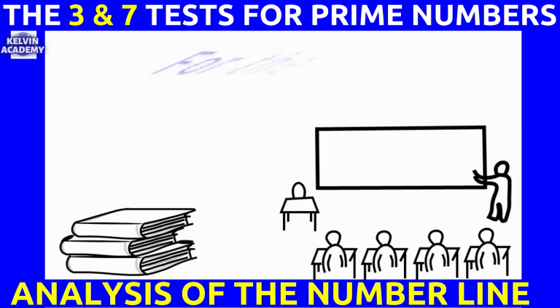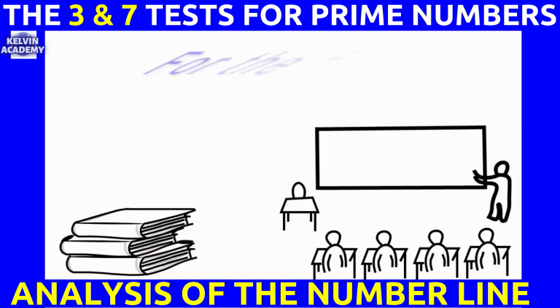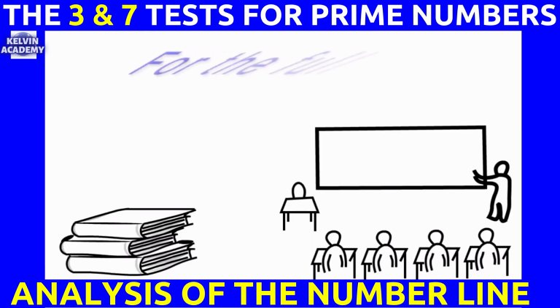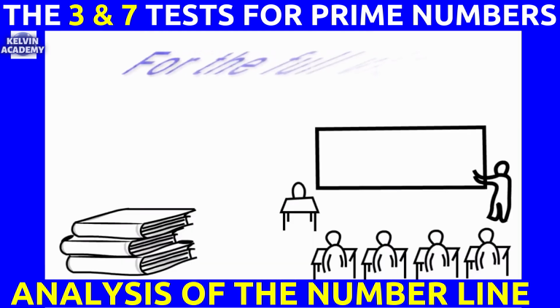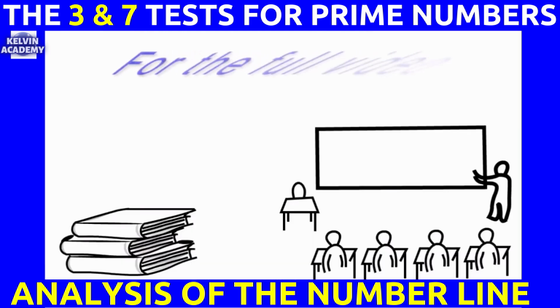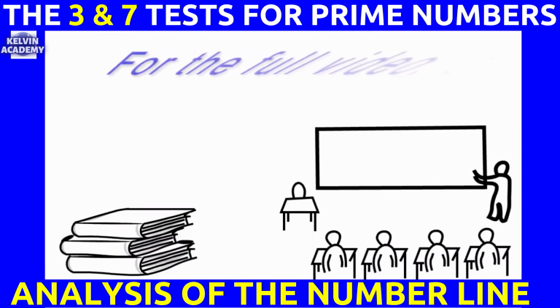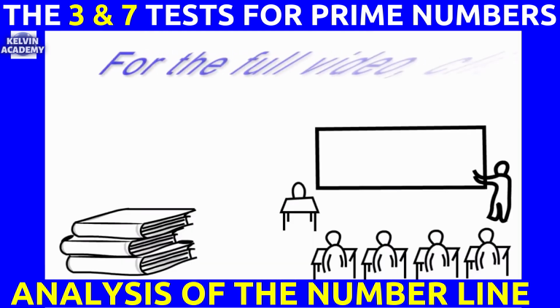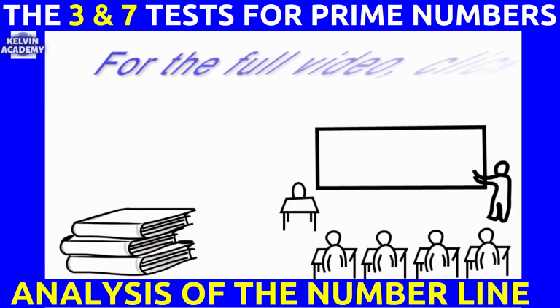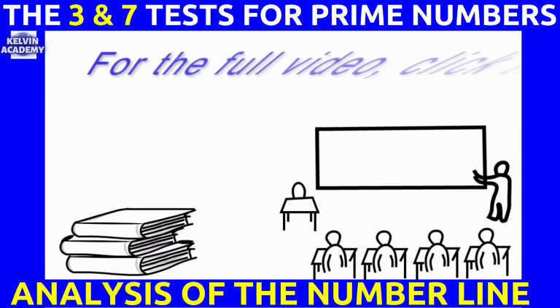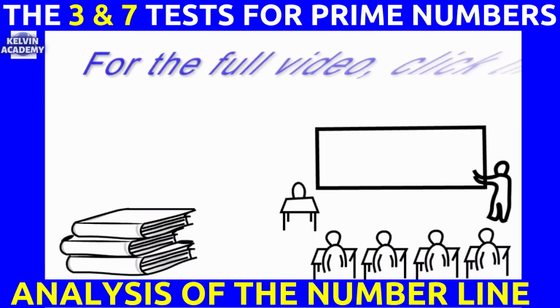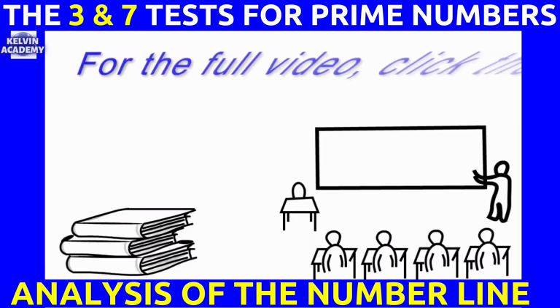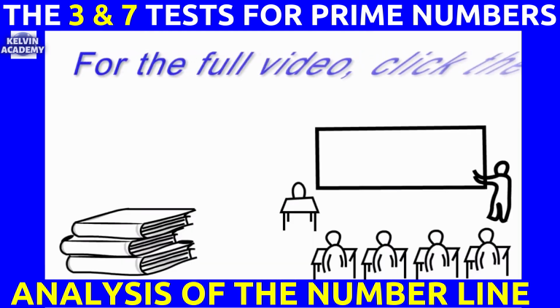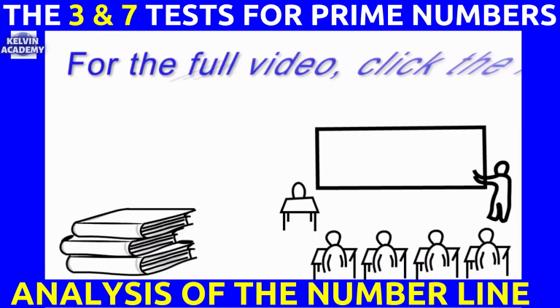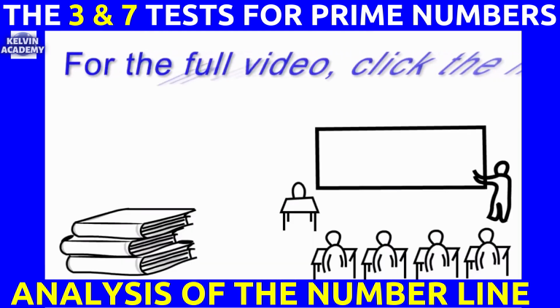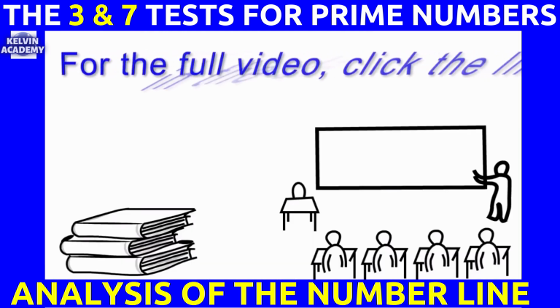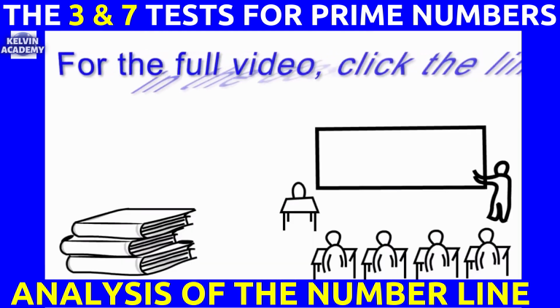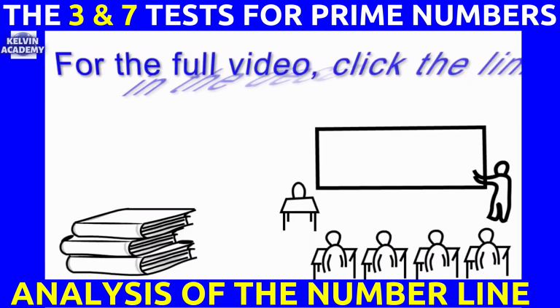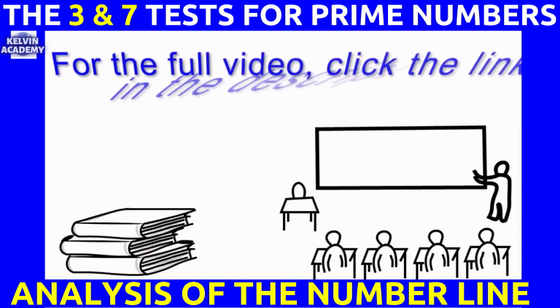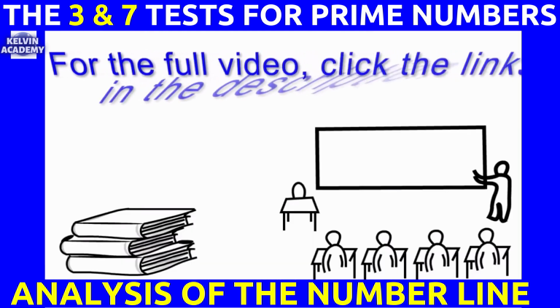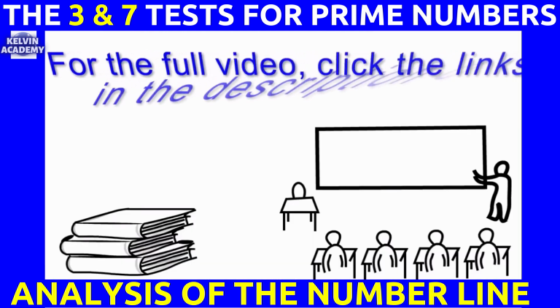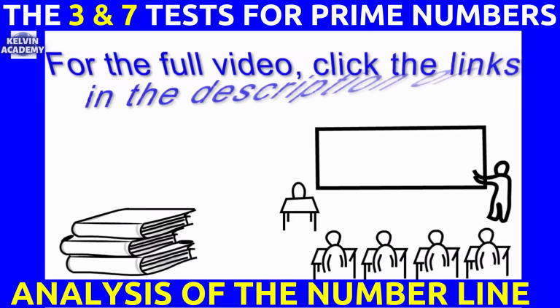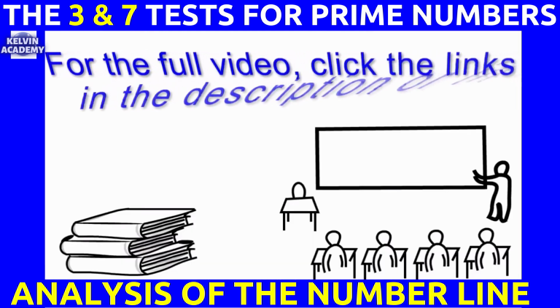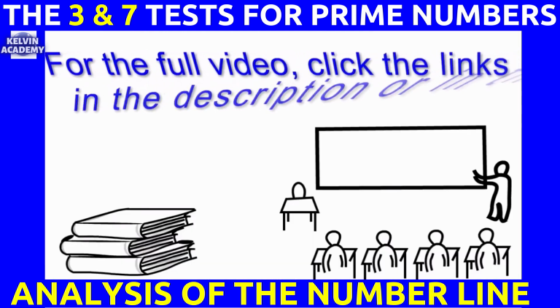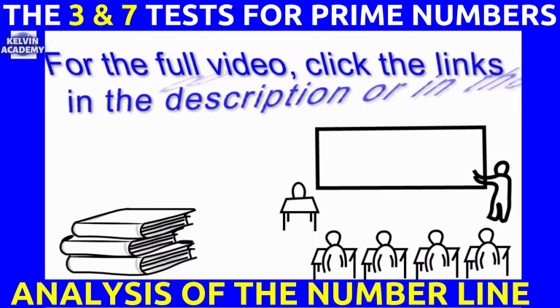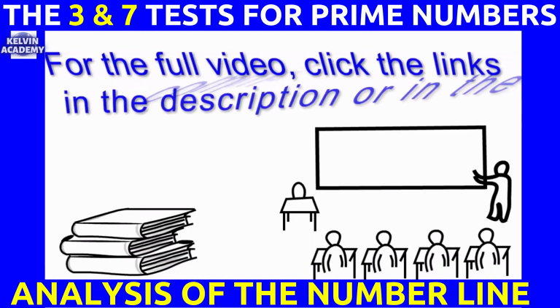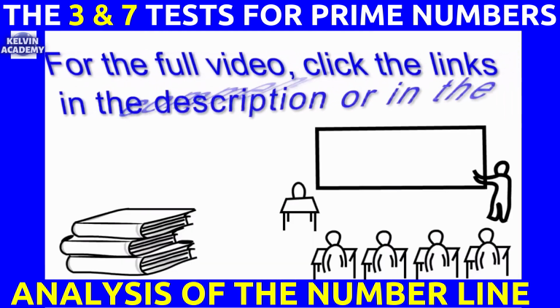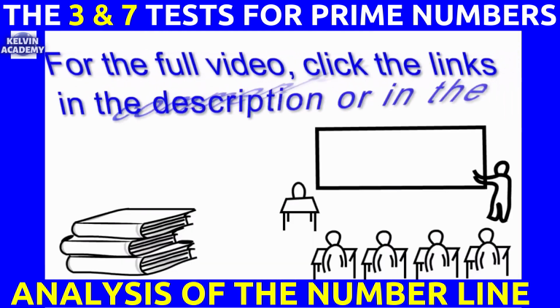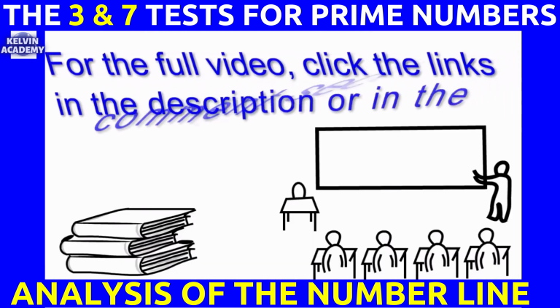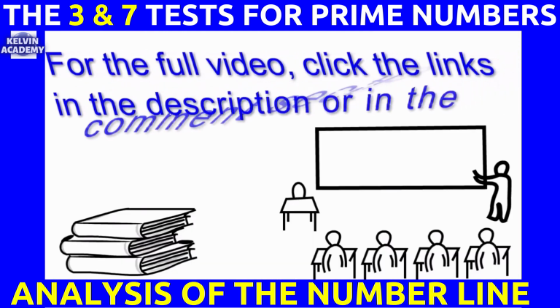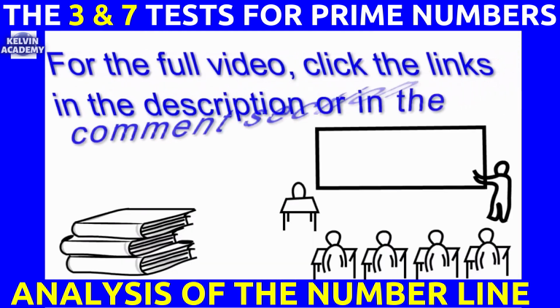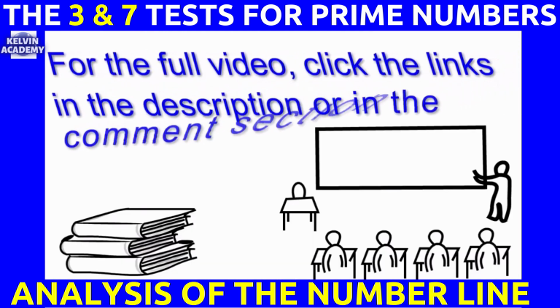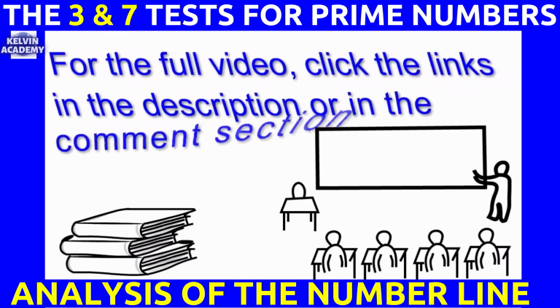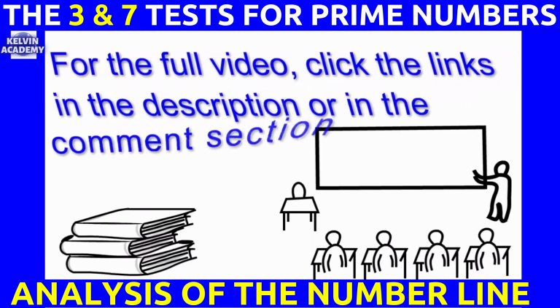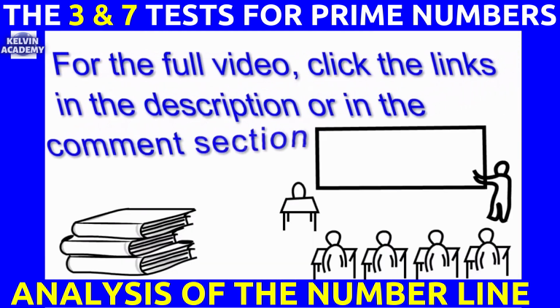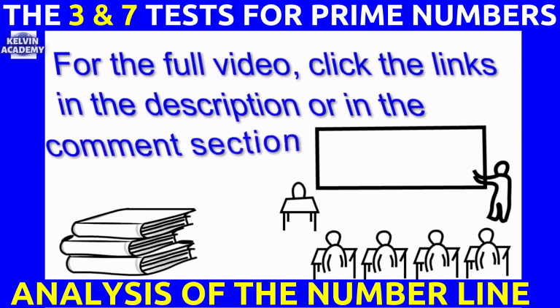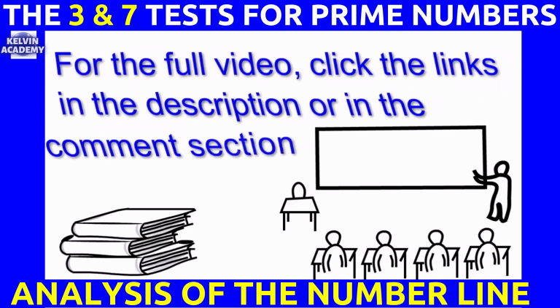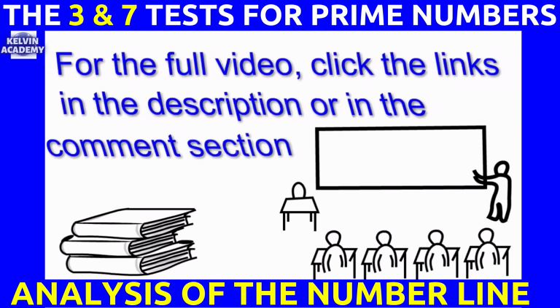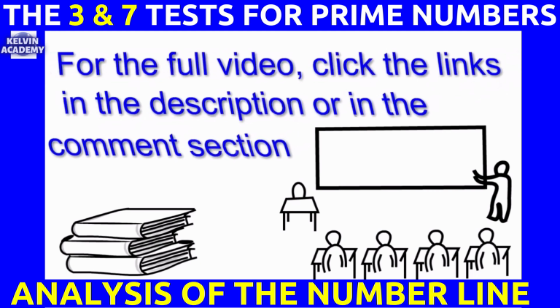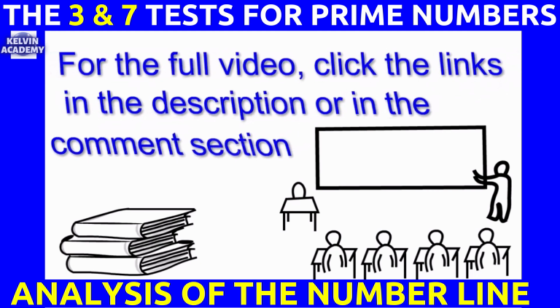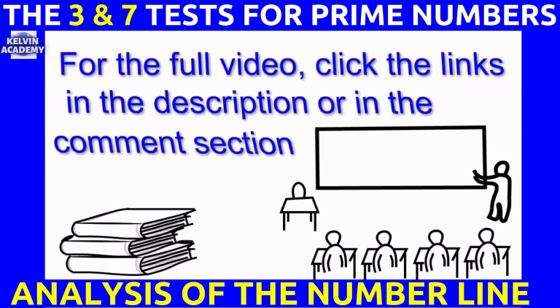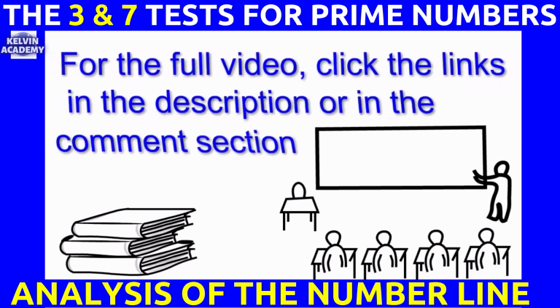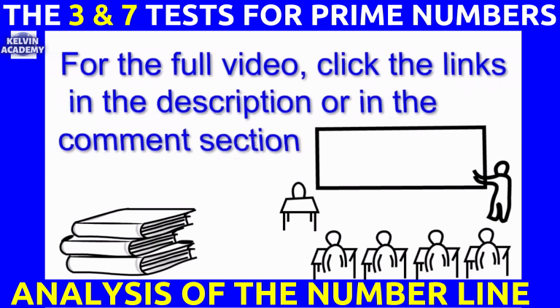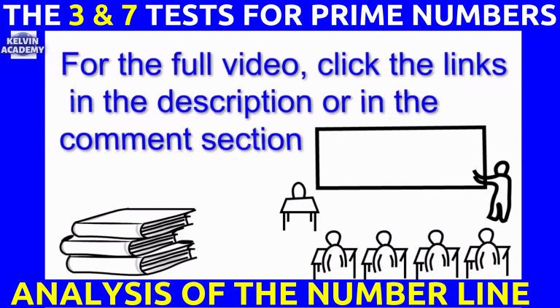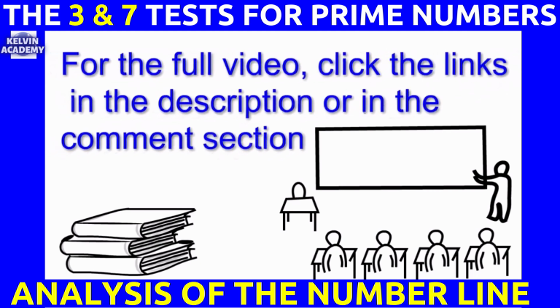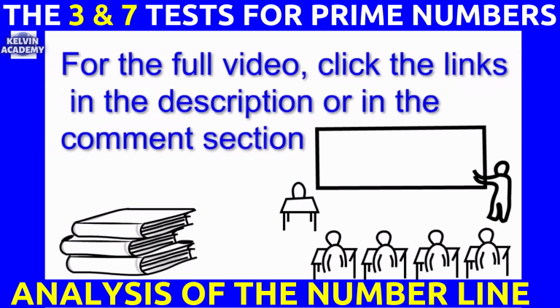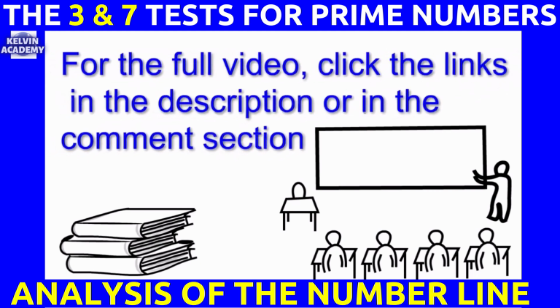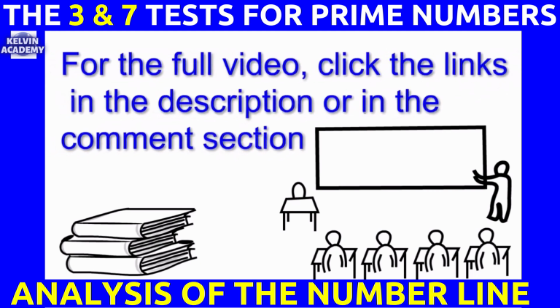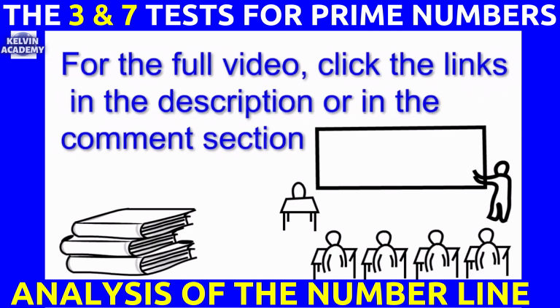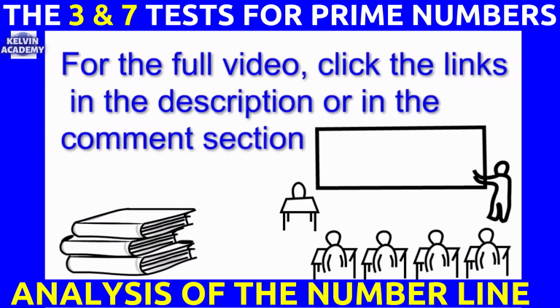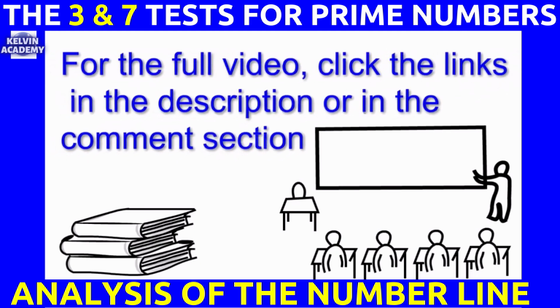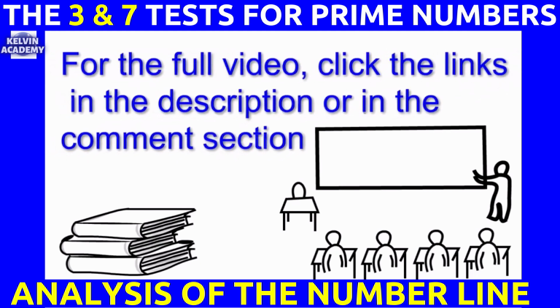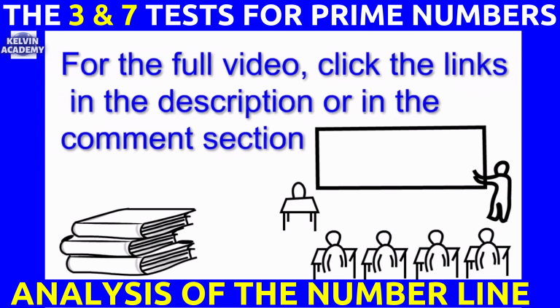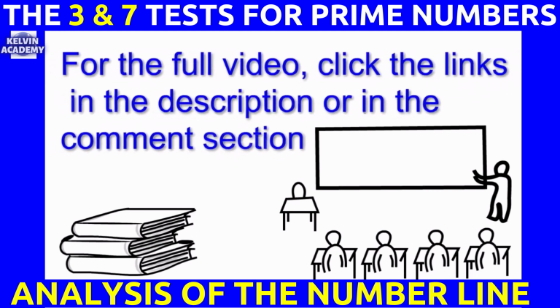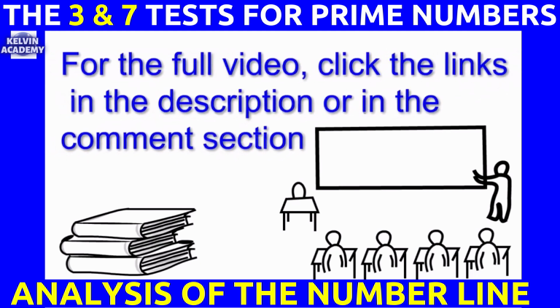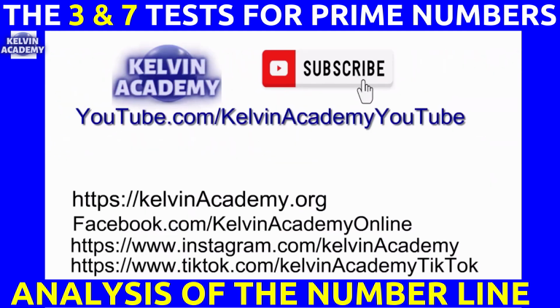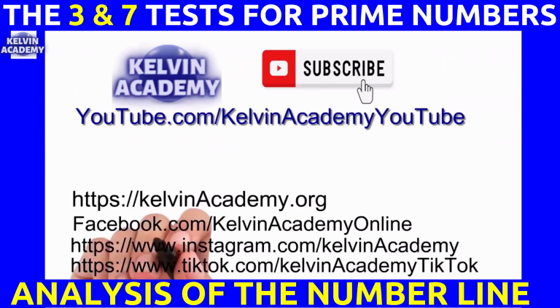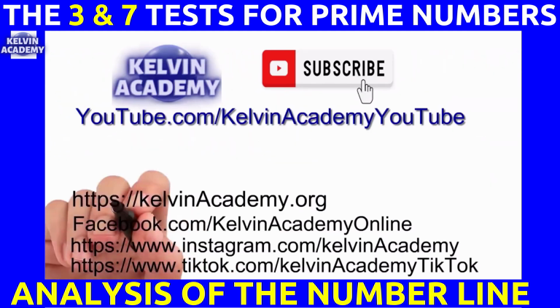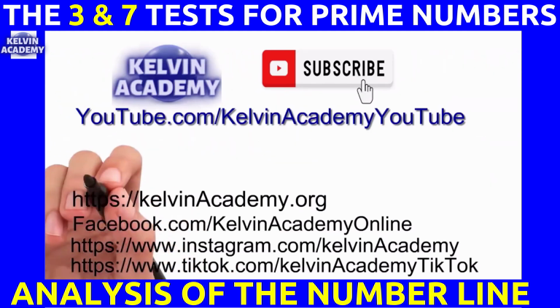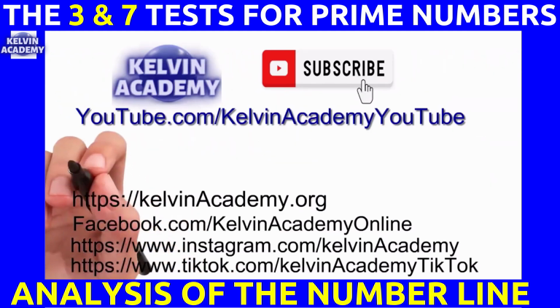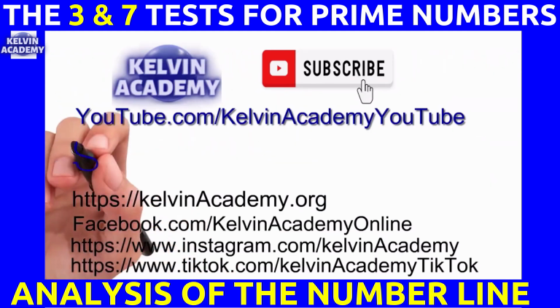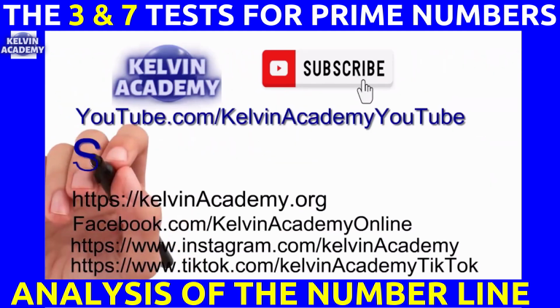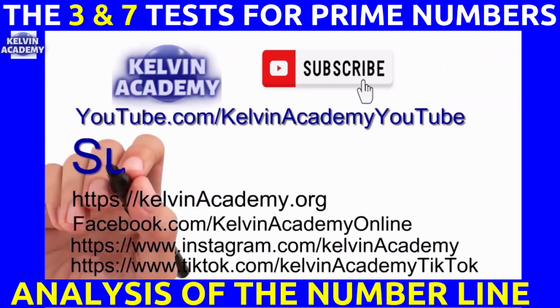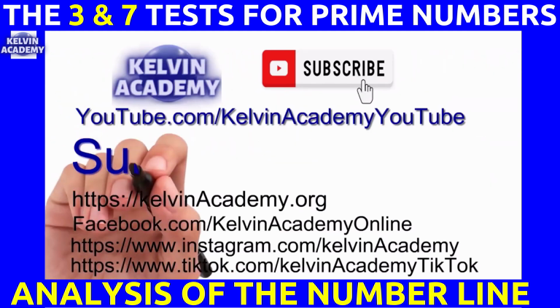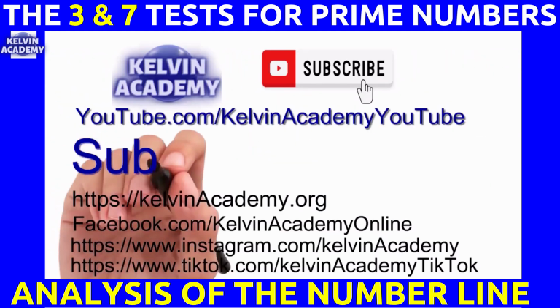For the full video, click the links in the description or in the comment section. Subscribe for more.